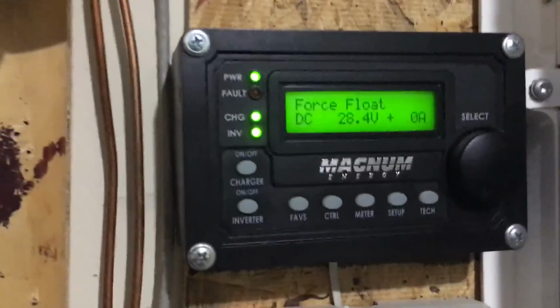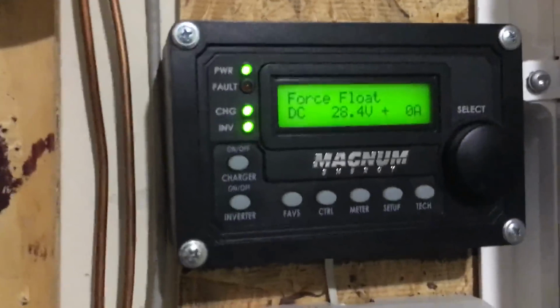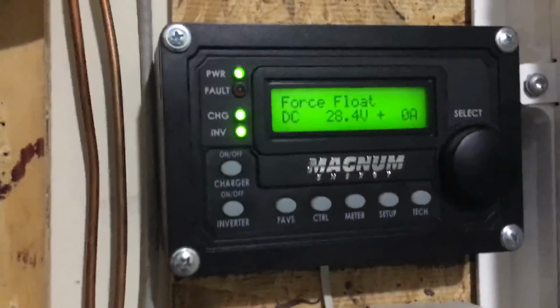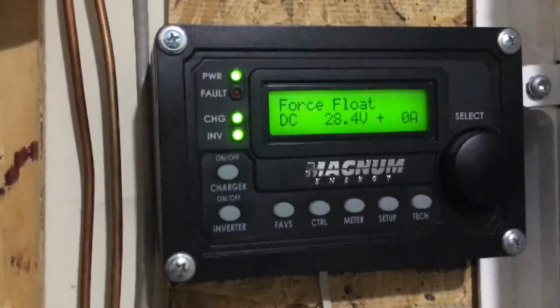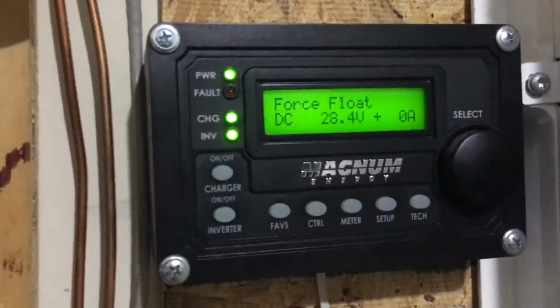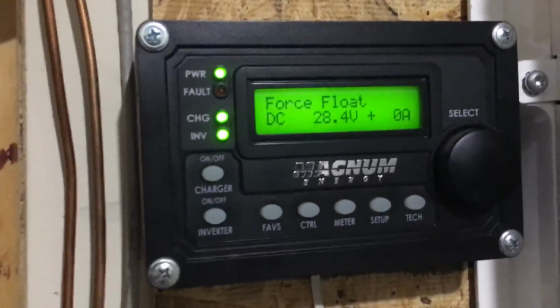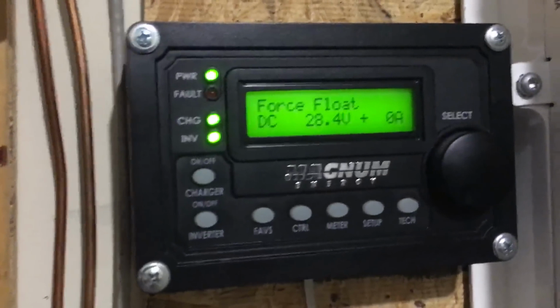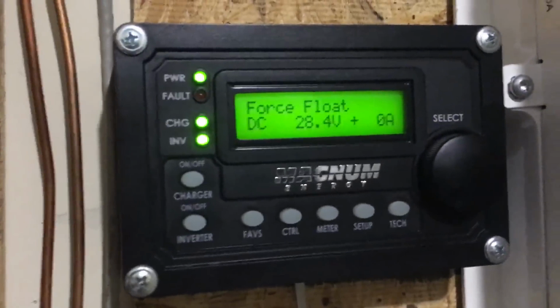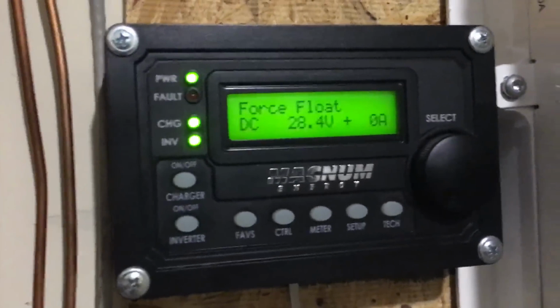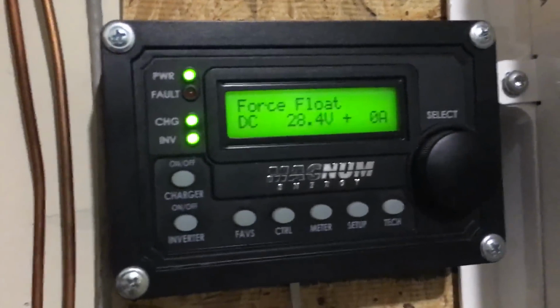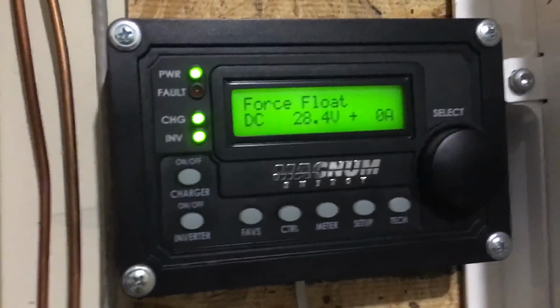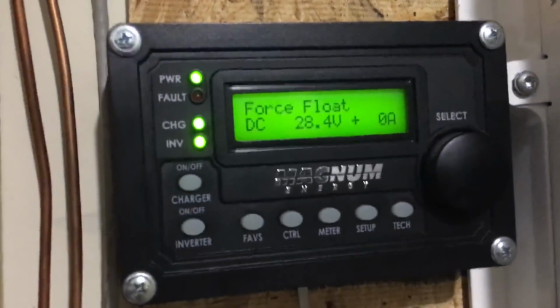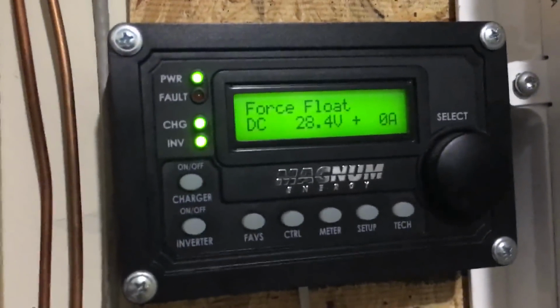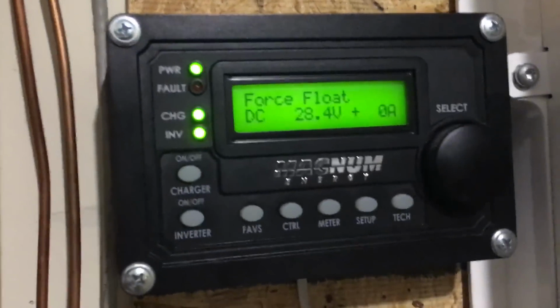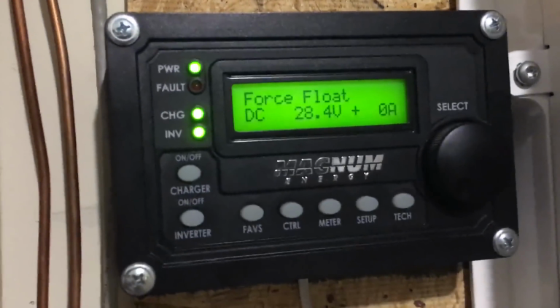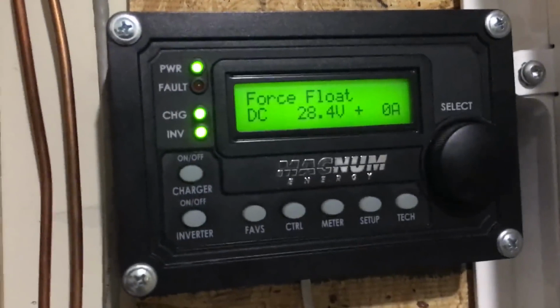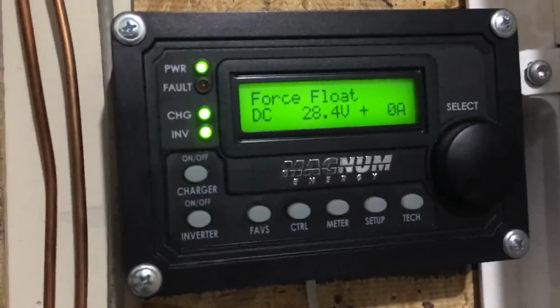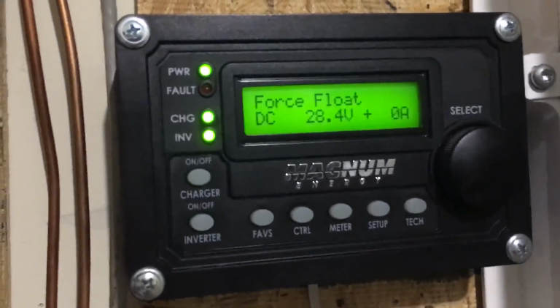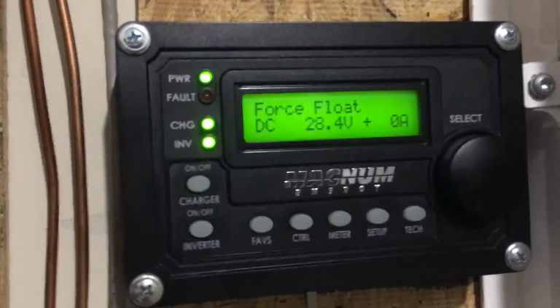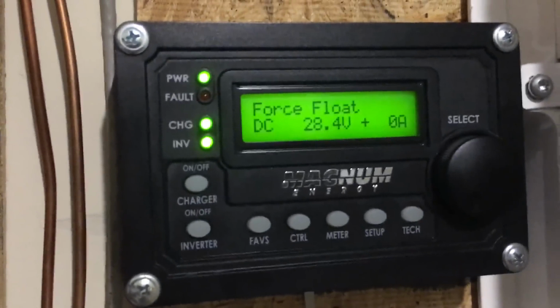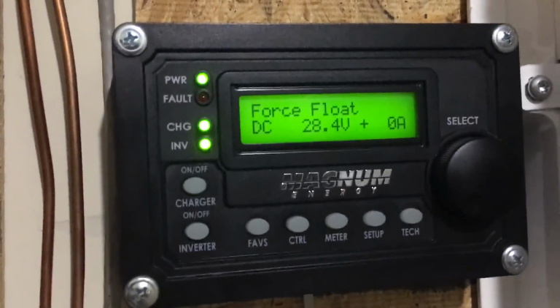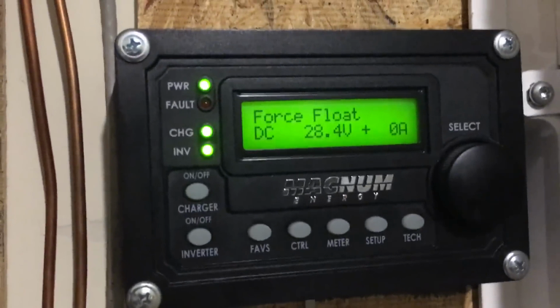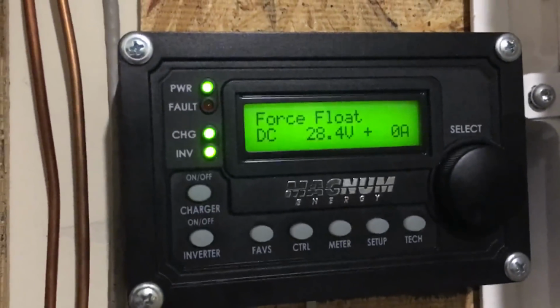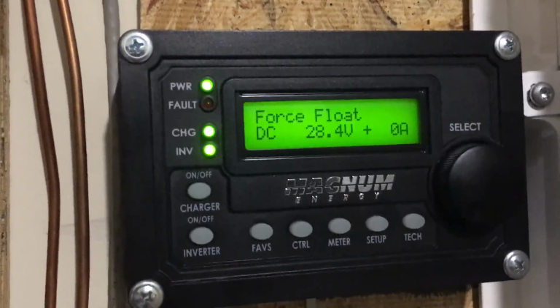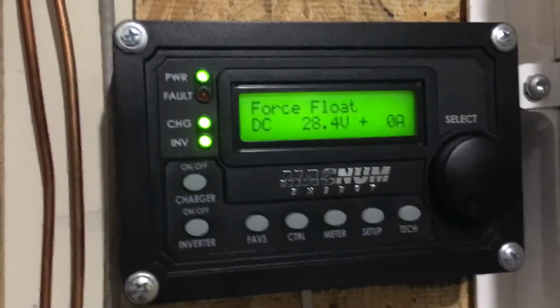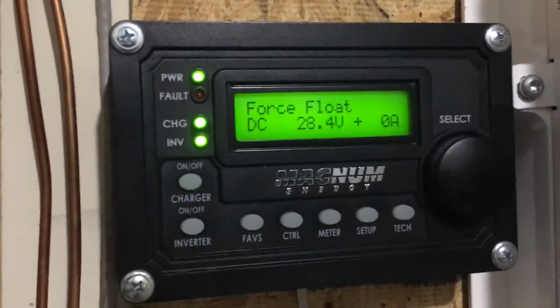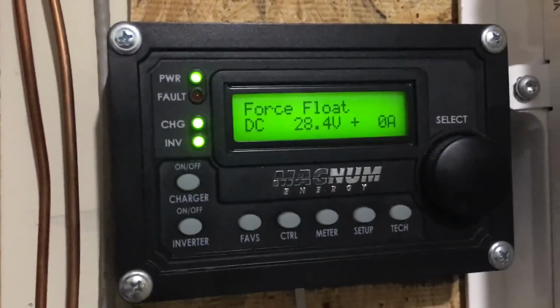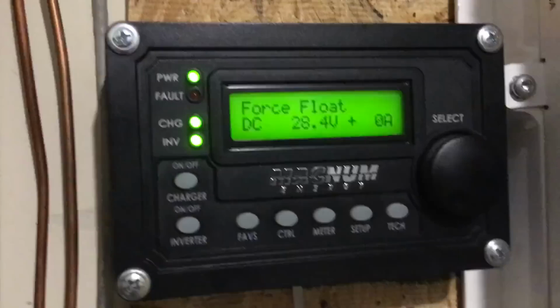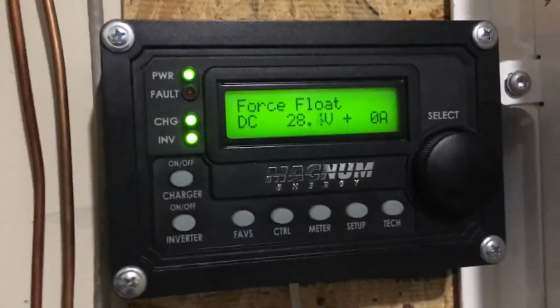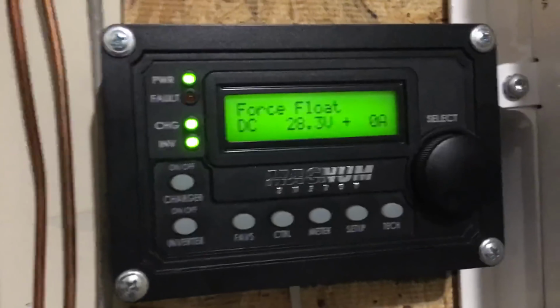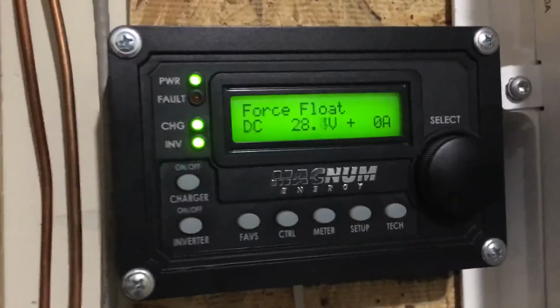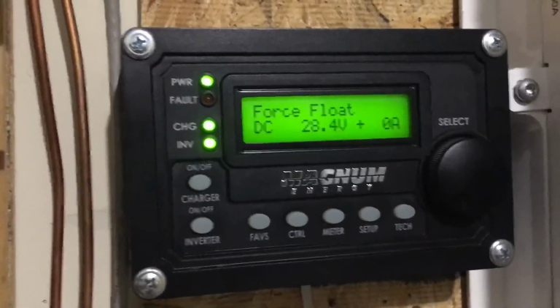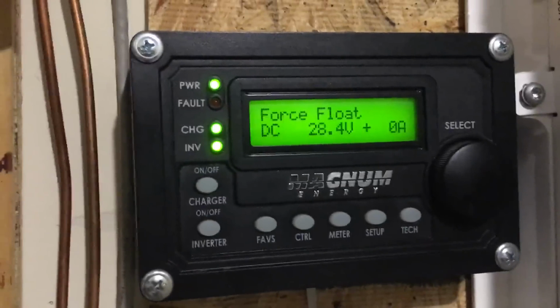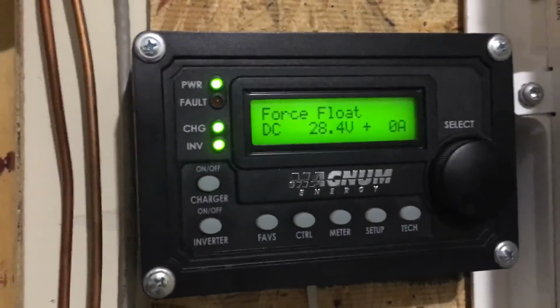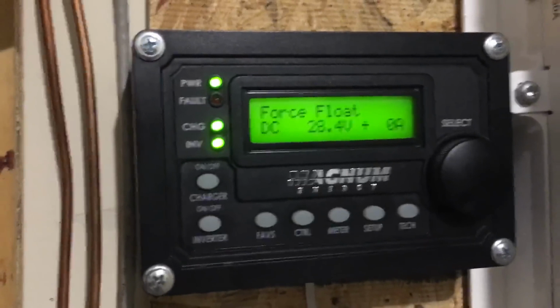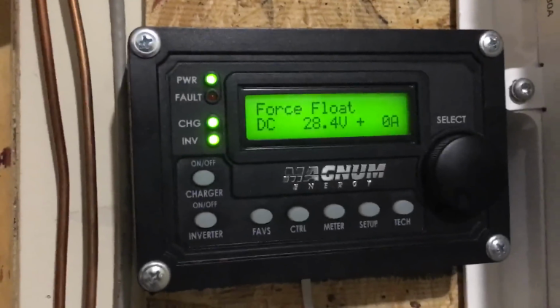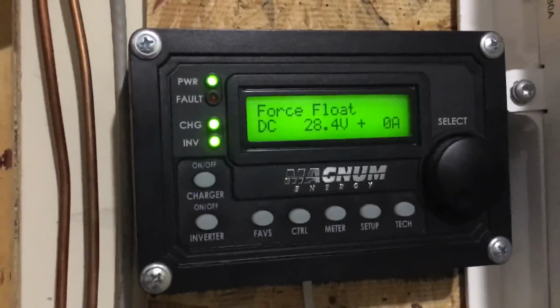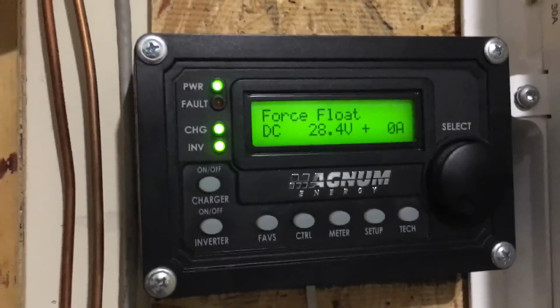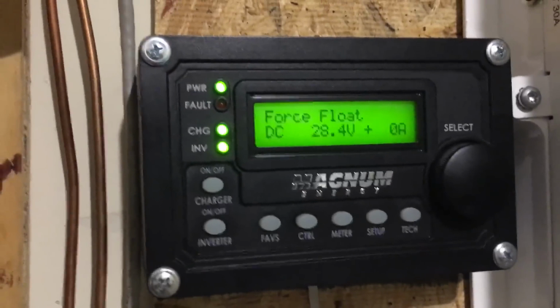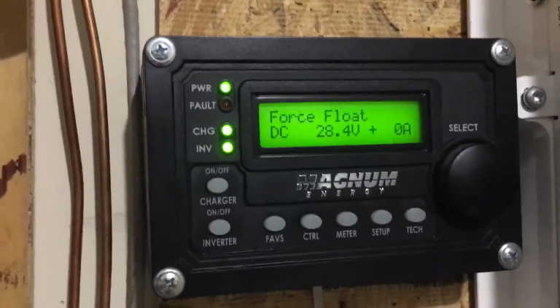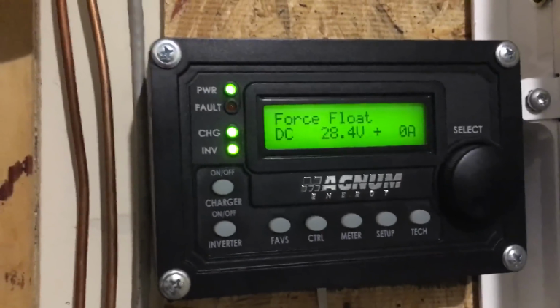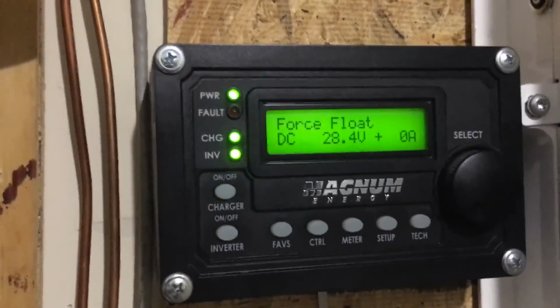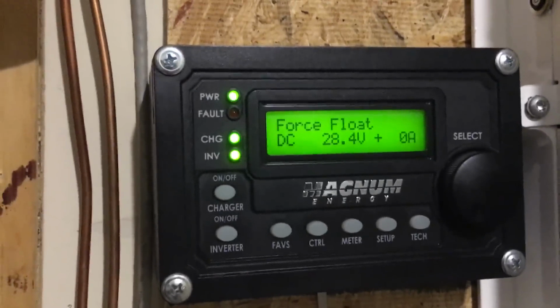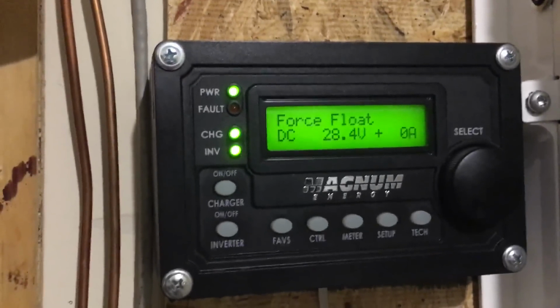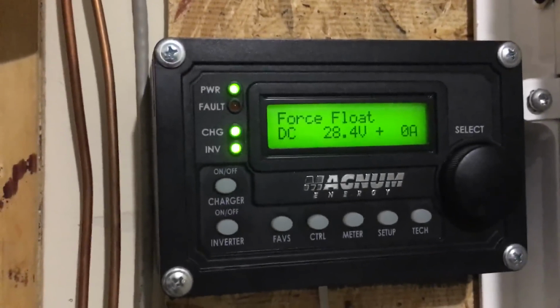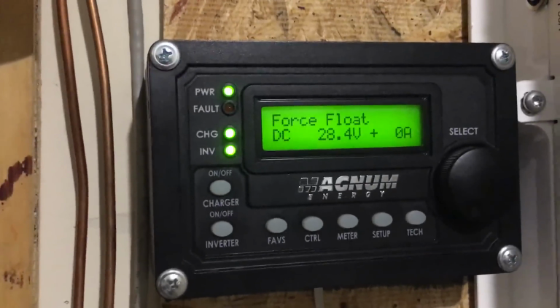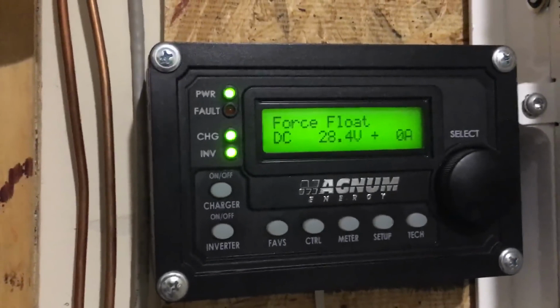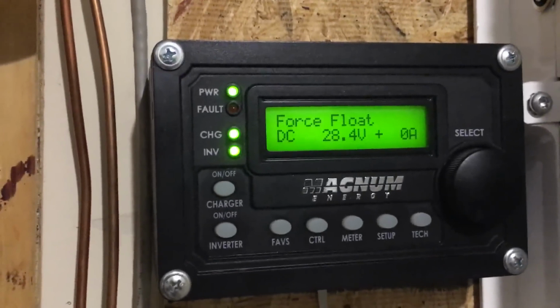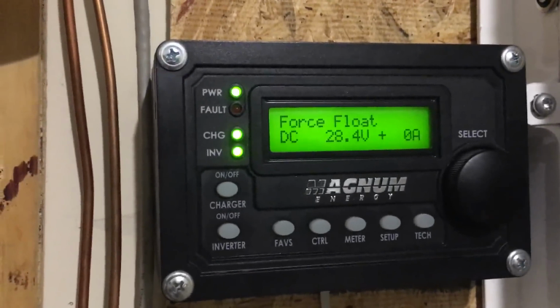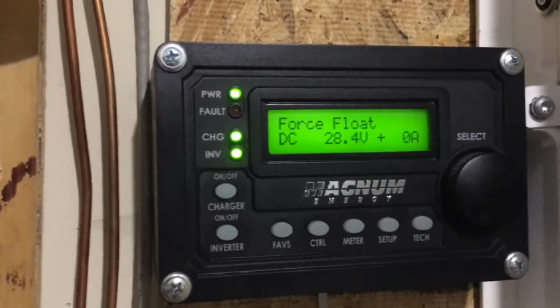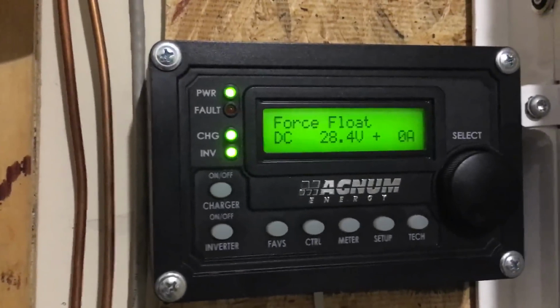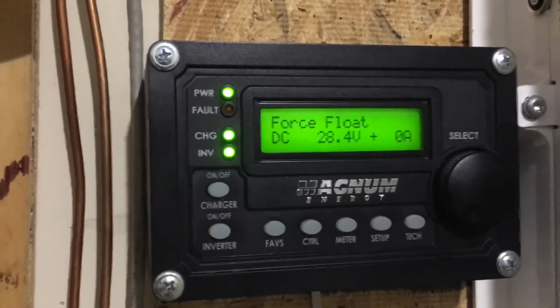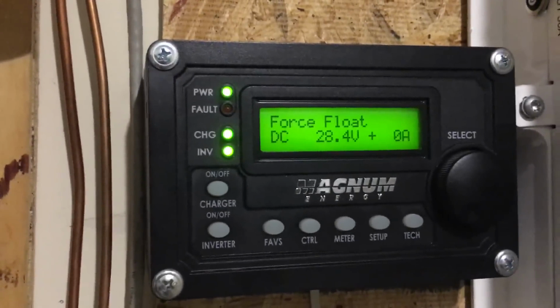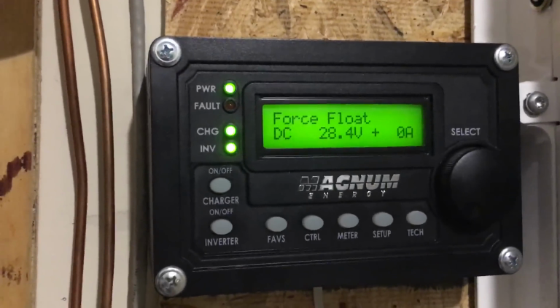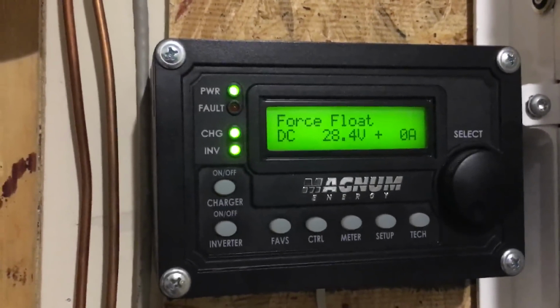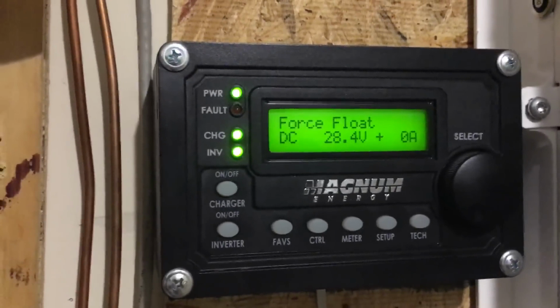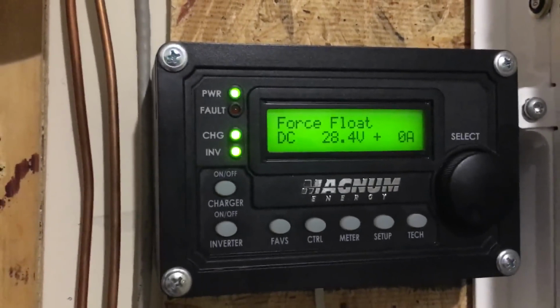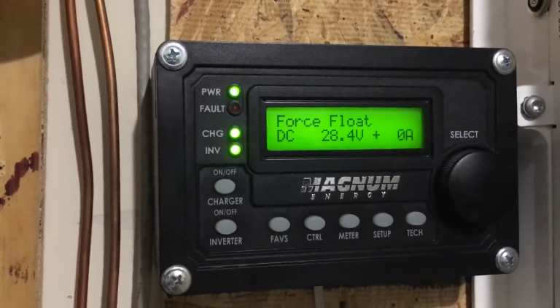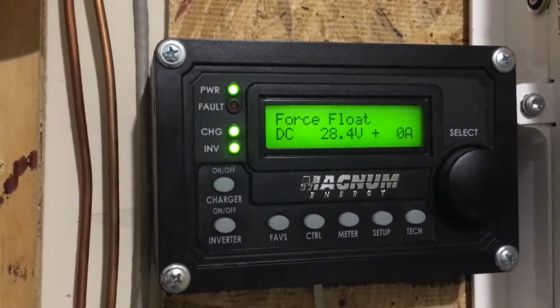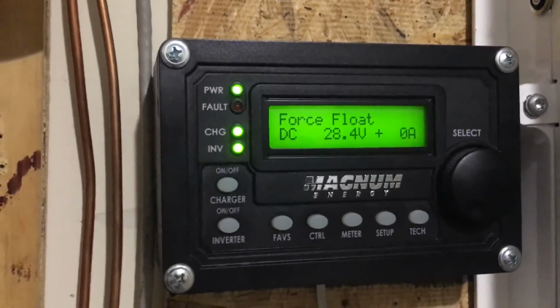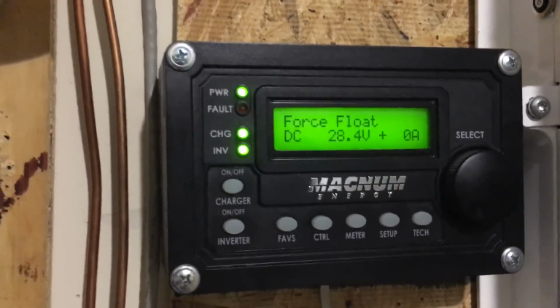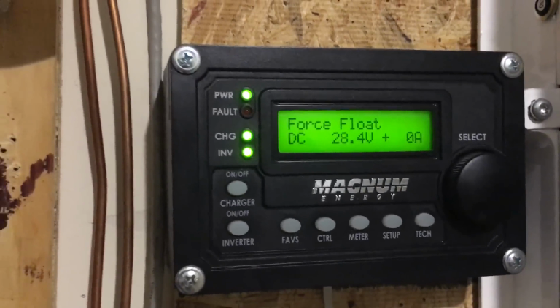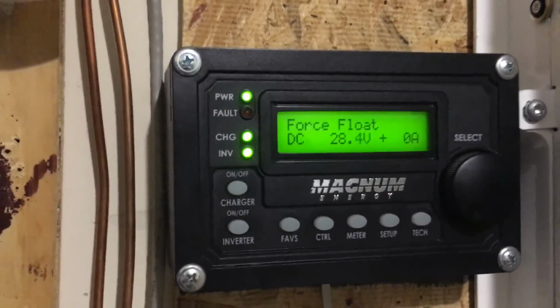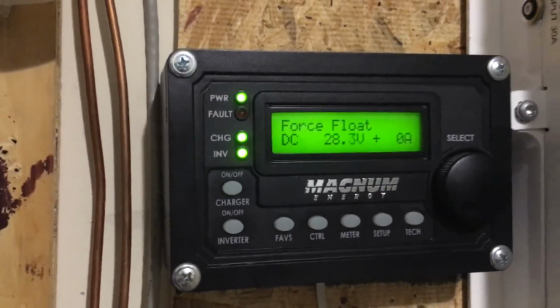That's why I have these particular meters and how they work. Just some information for those folks who are interested and asked the question earlier — hopefully I answered it. Take care, YouTube.